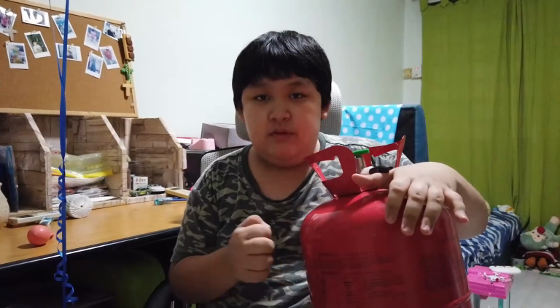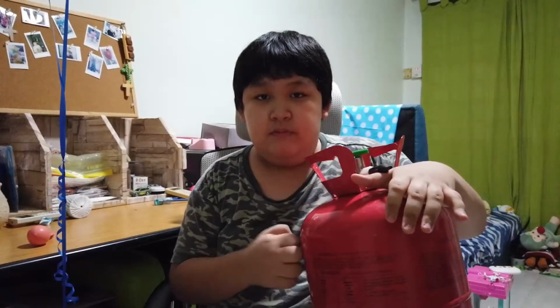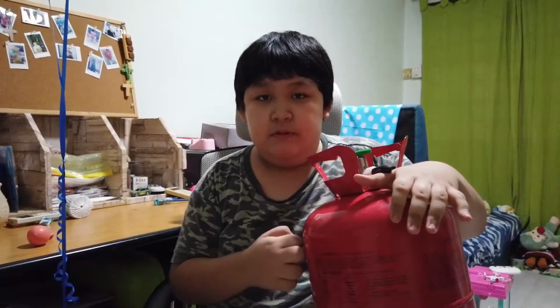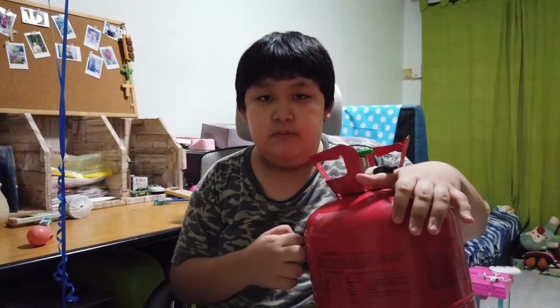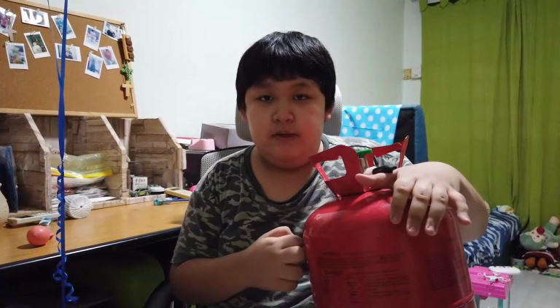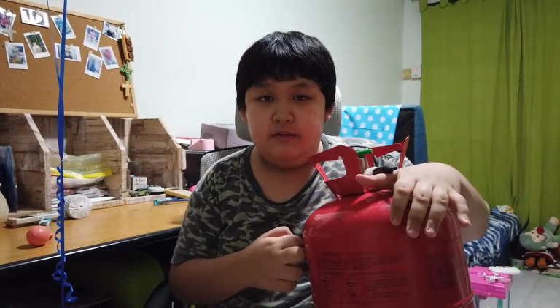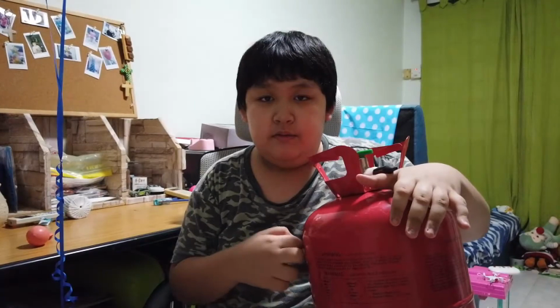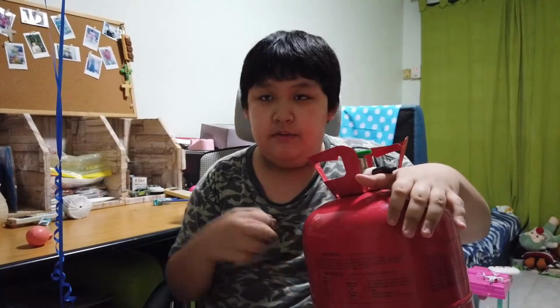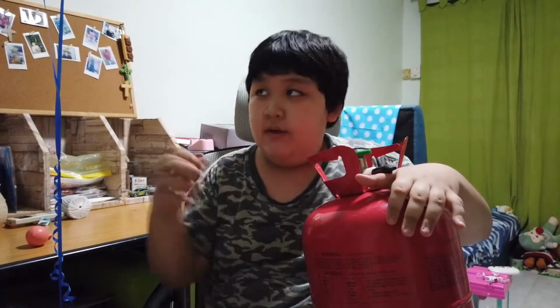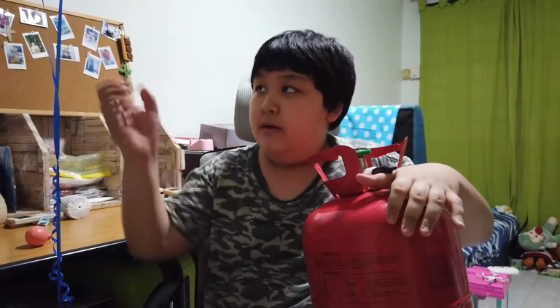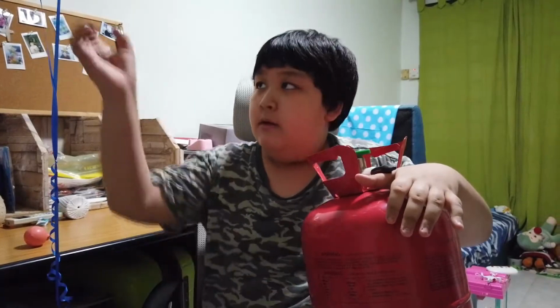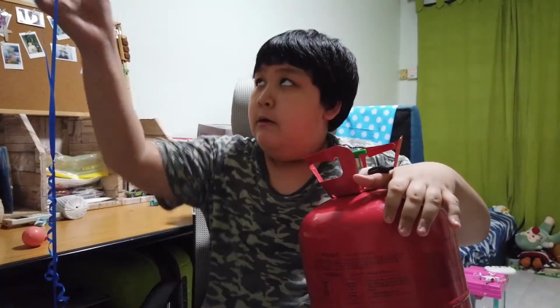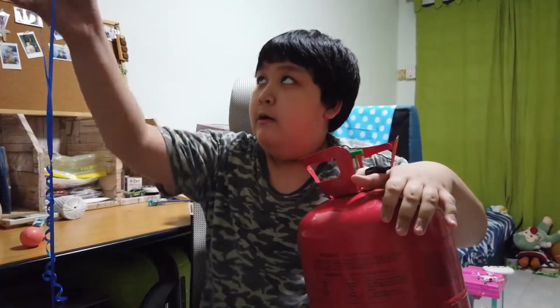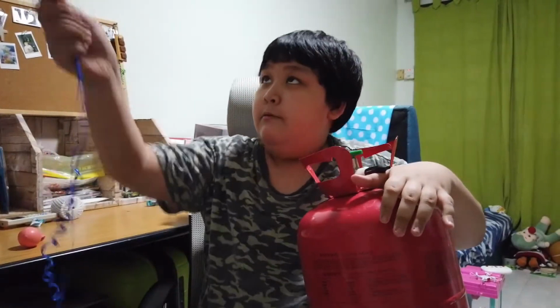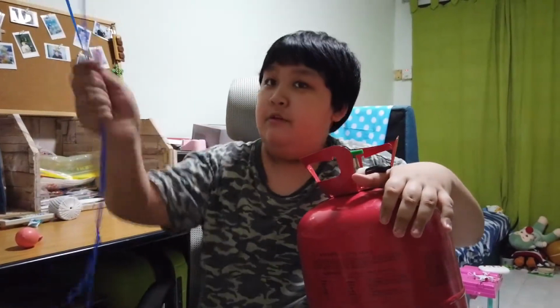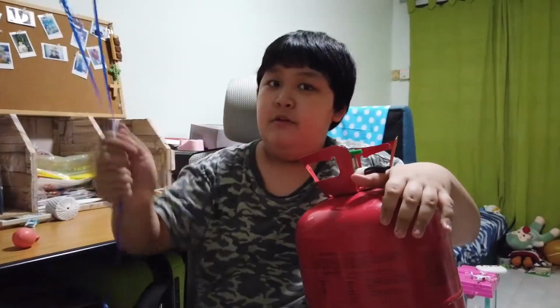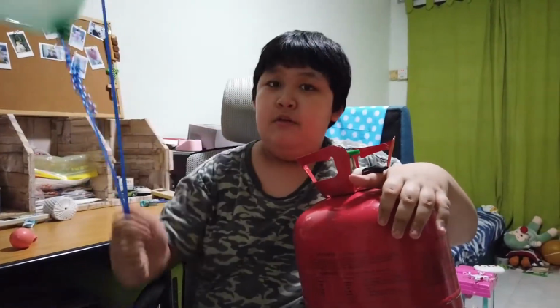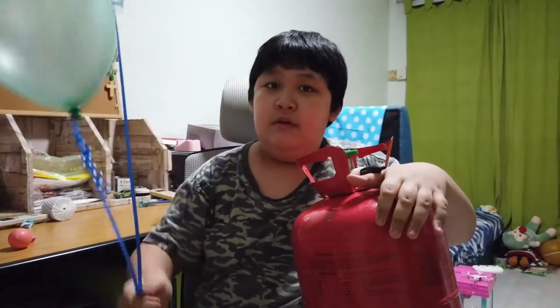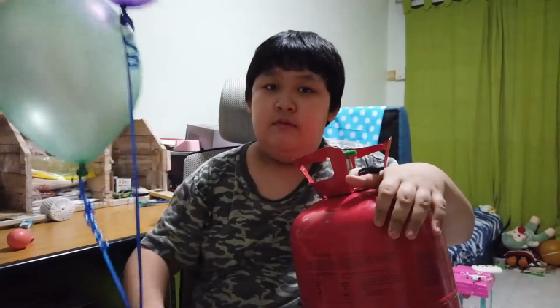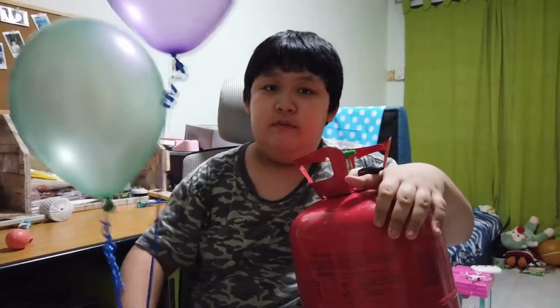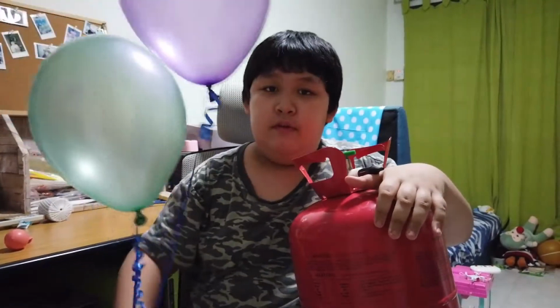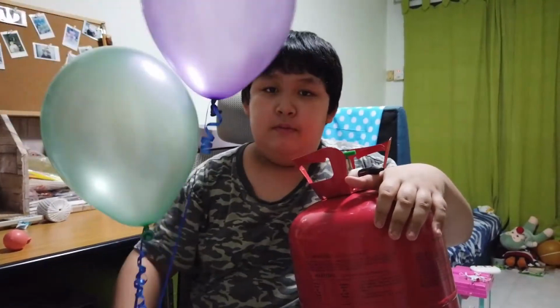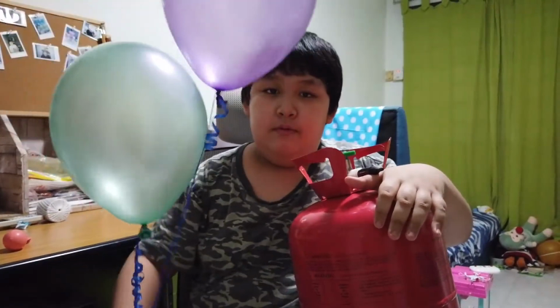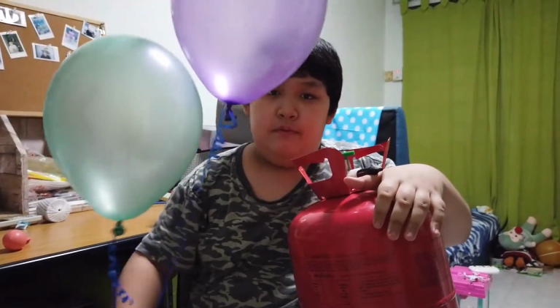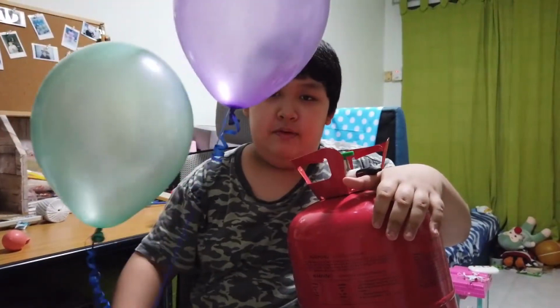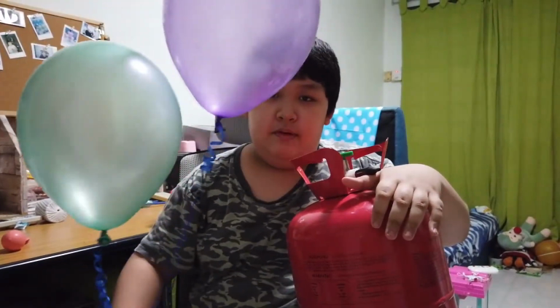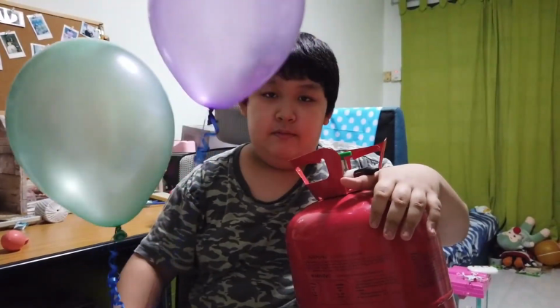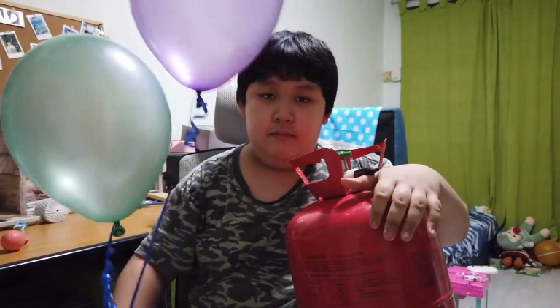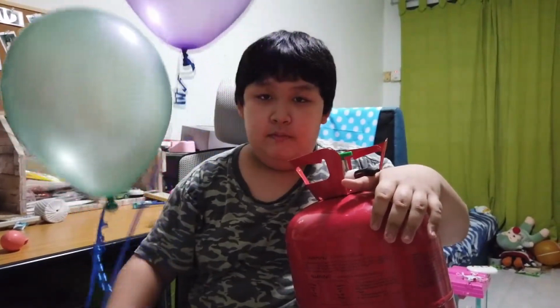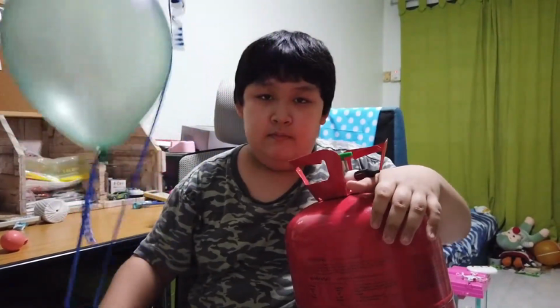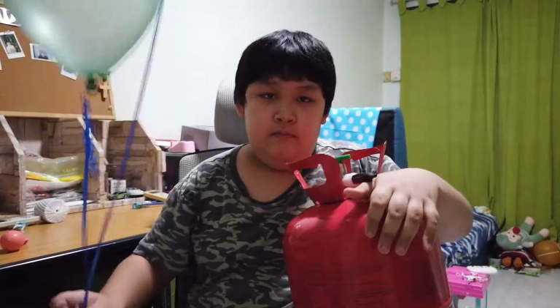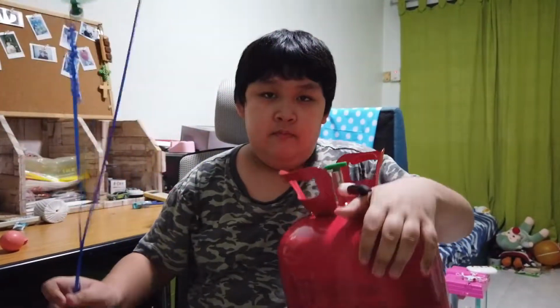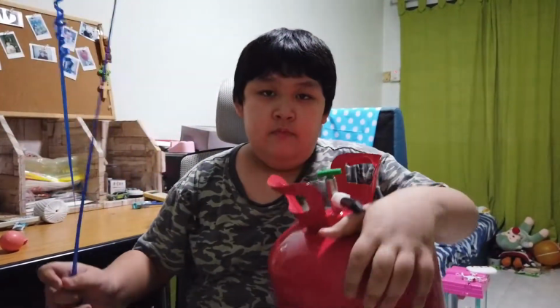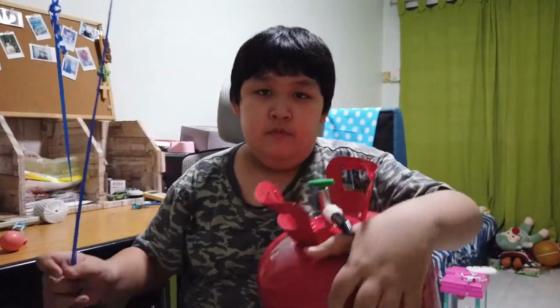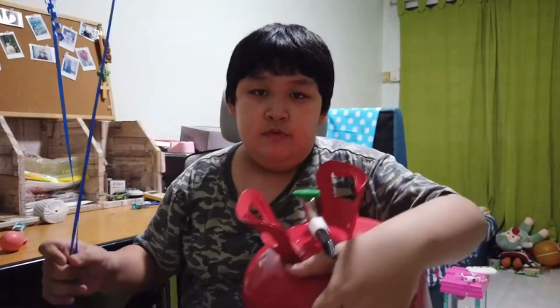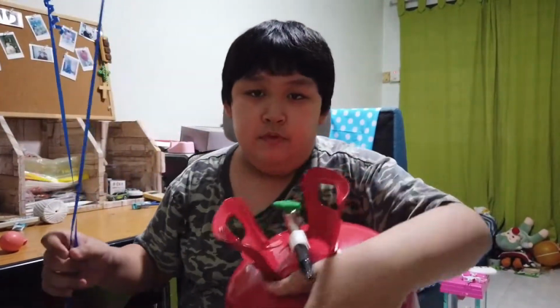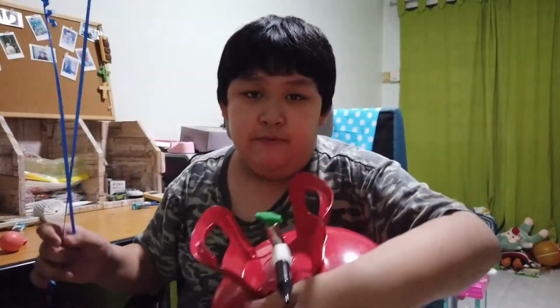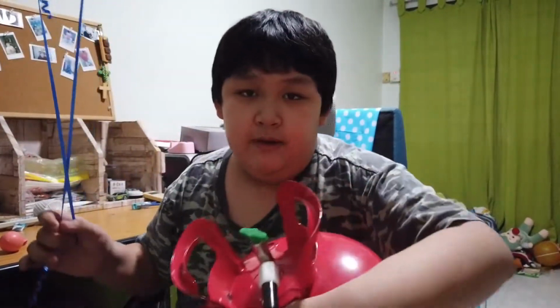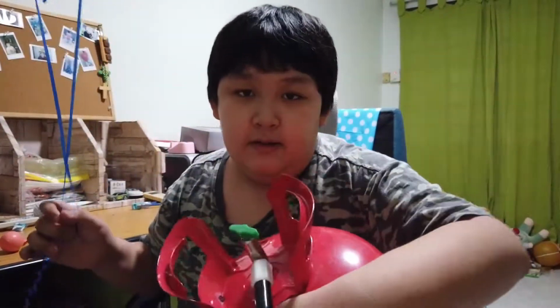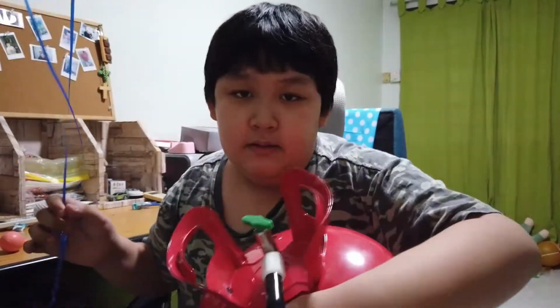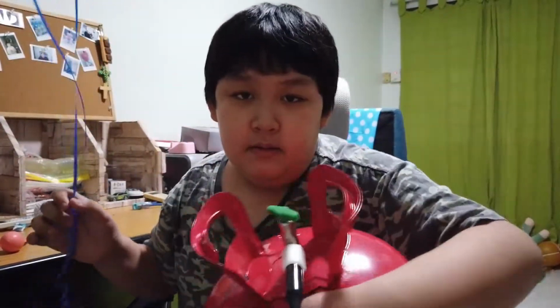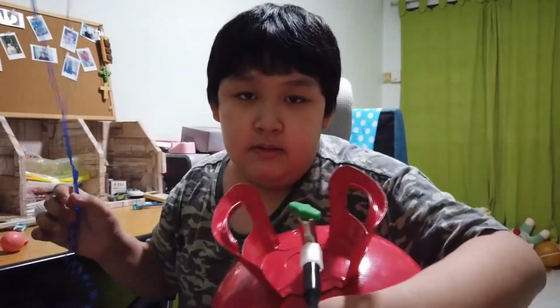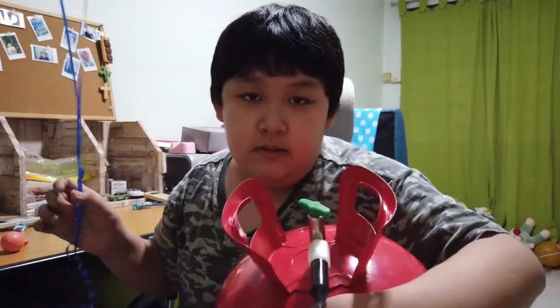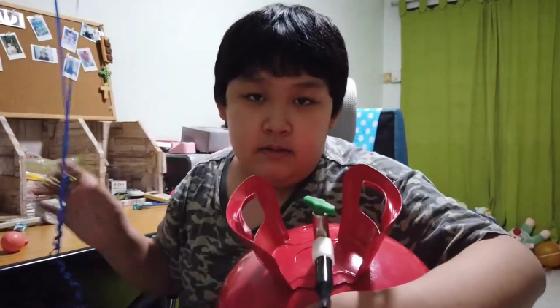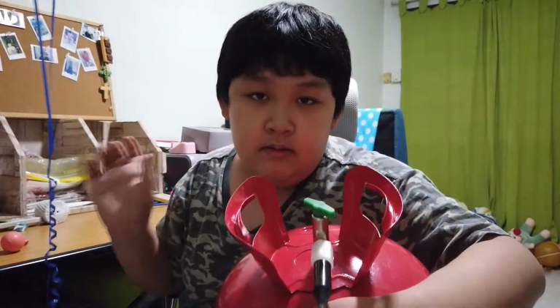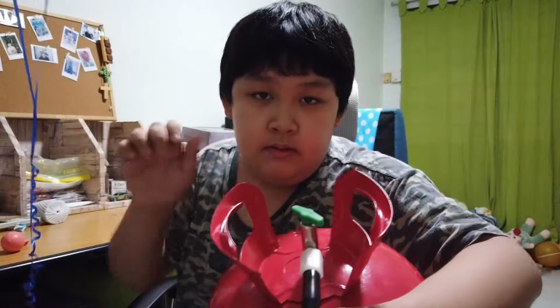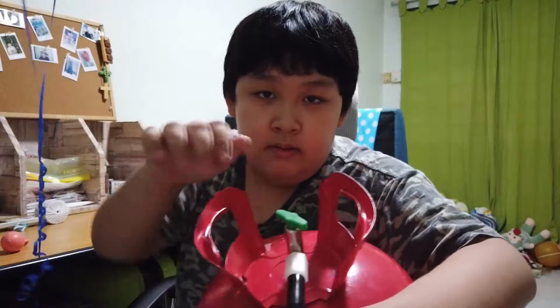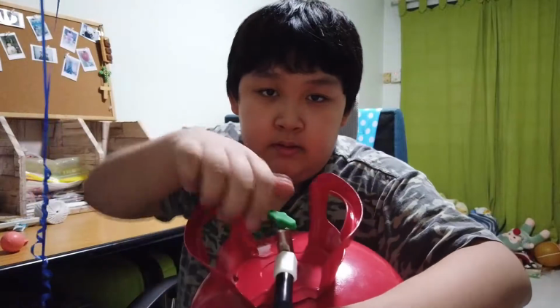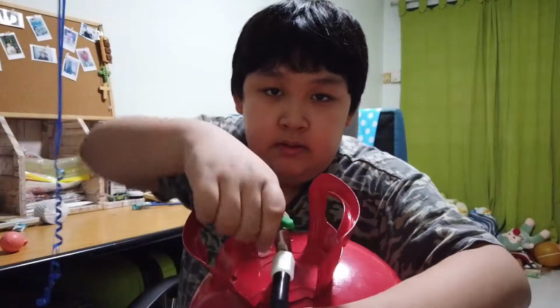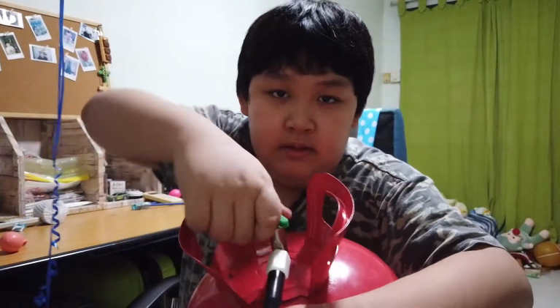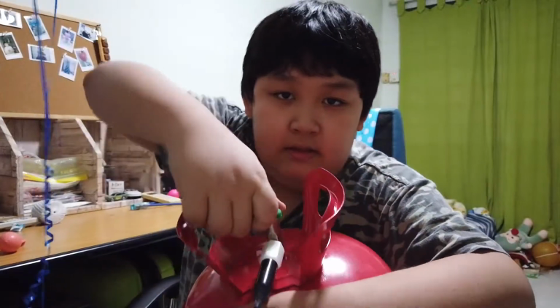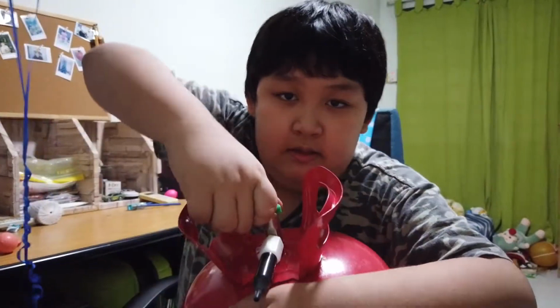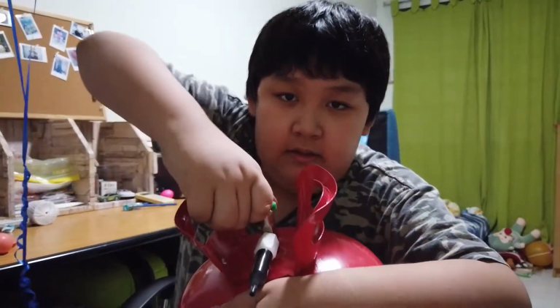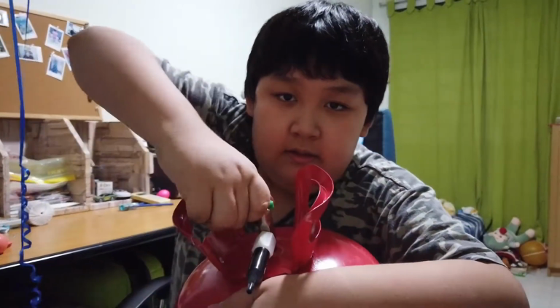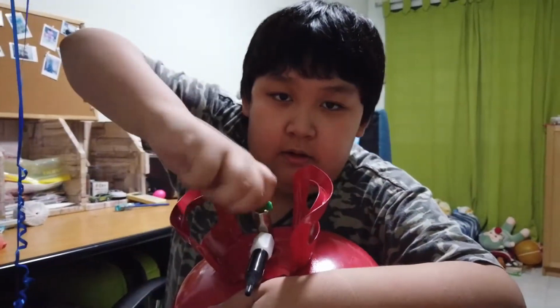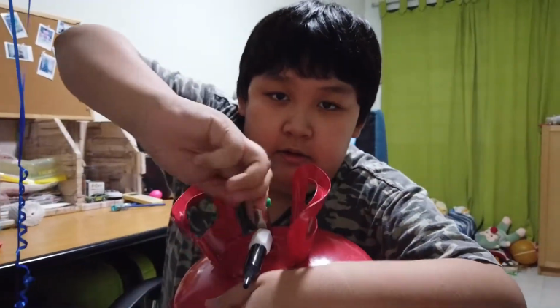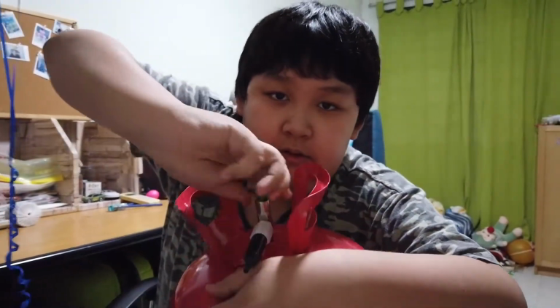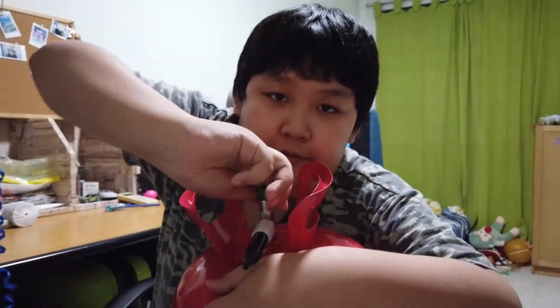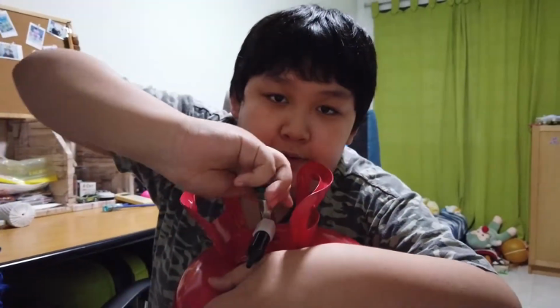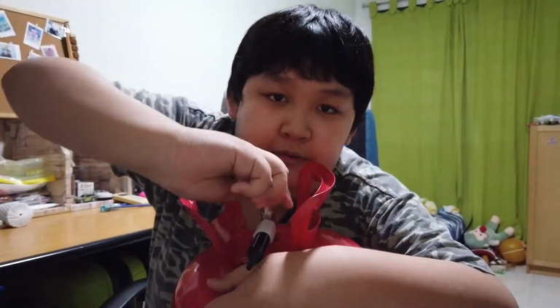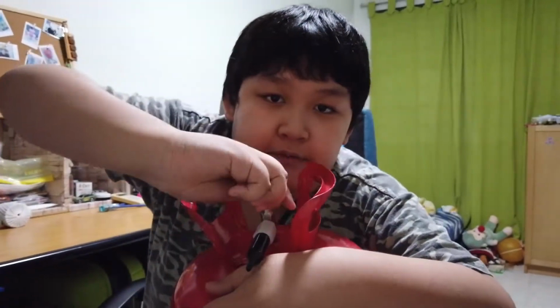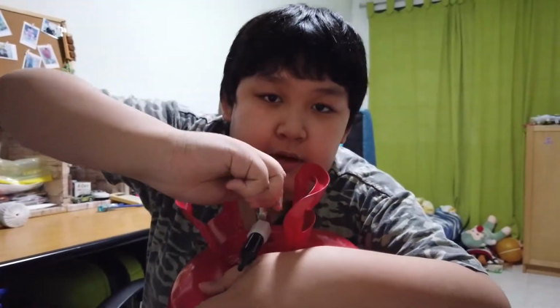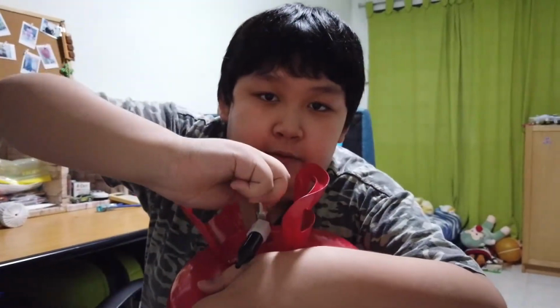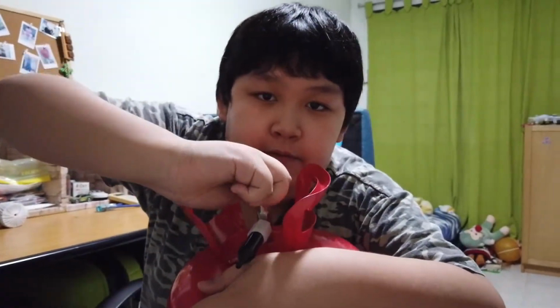So this is Balloon Max 3, and I'm going to teach you how to inflate a balloon with helium. First, turn on the green valve.